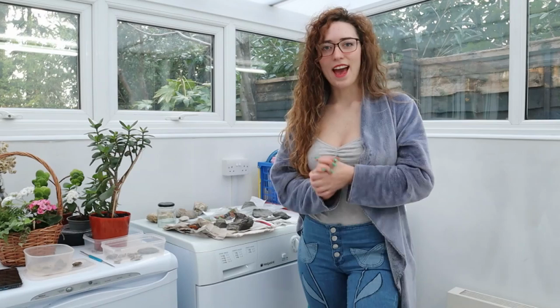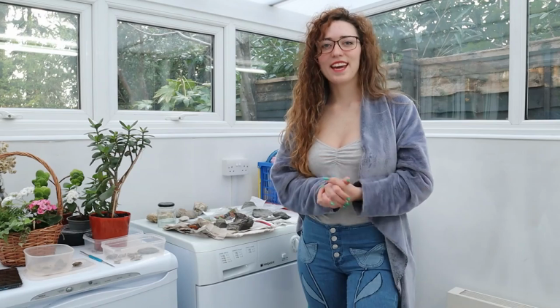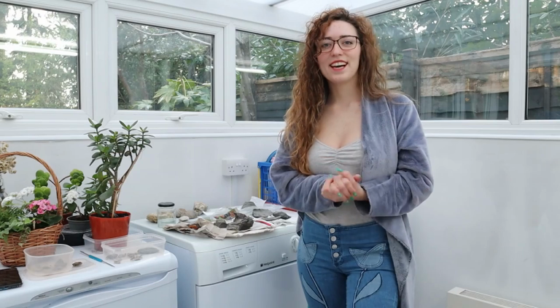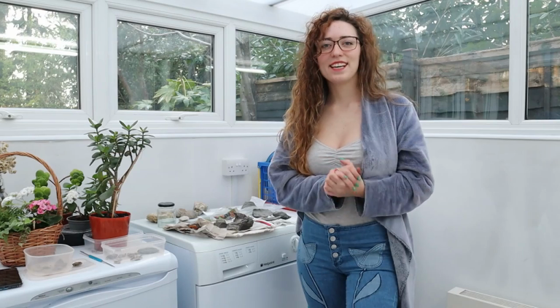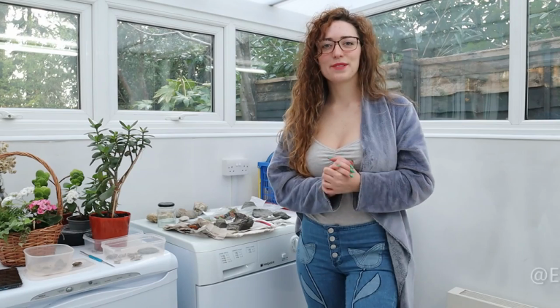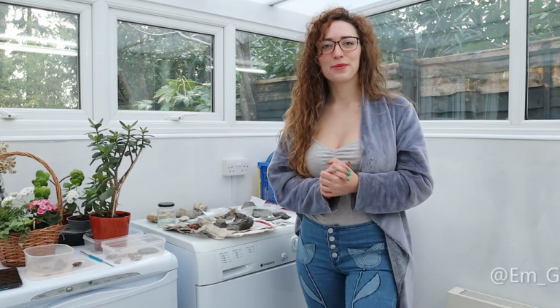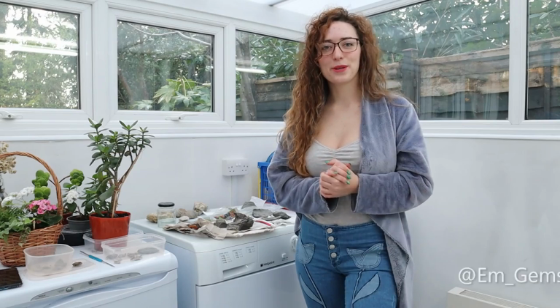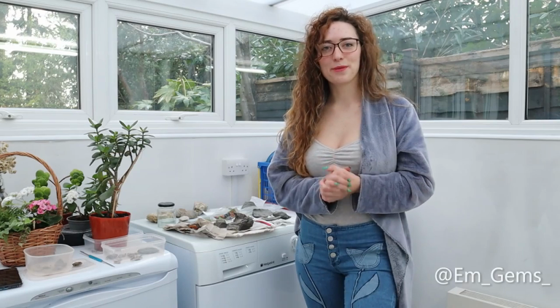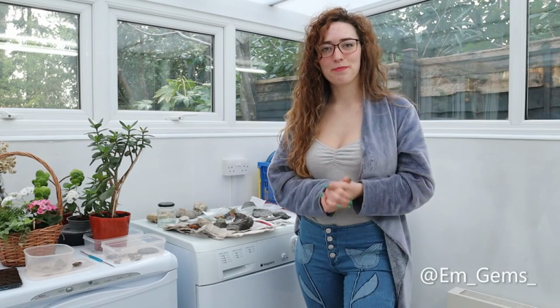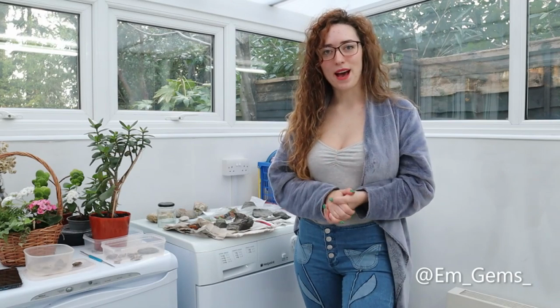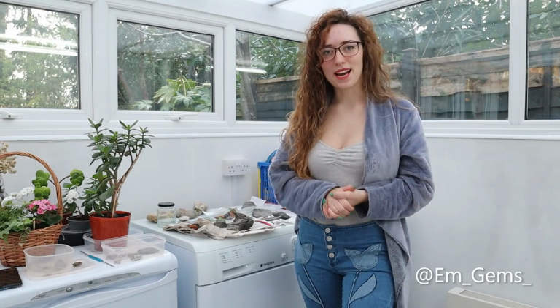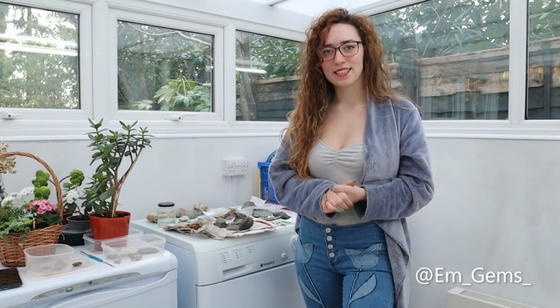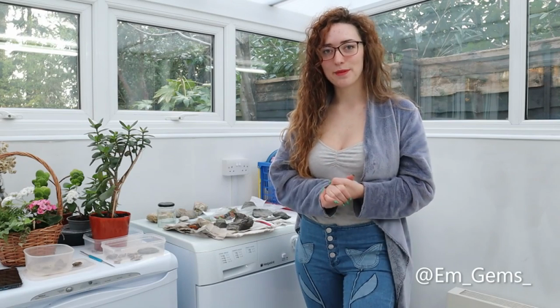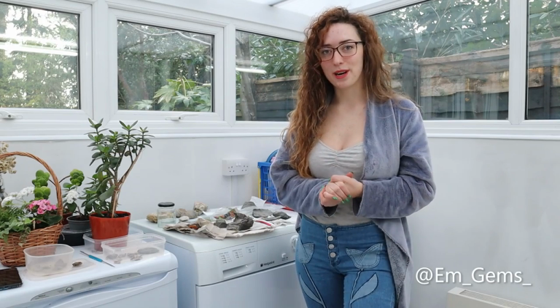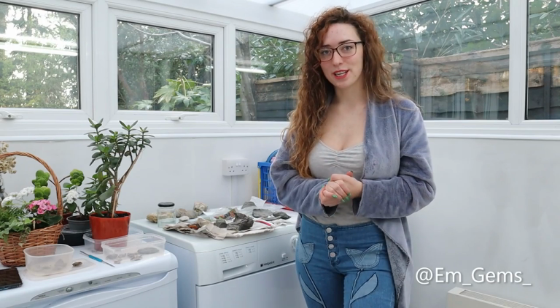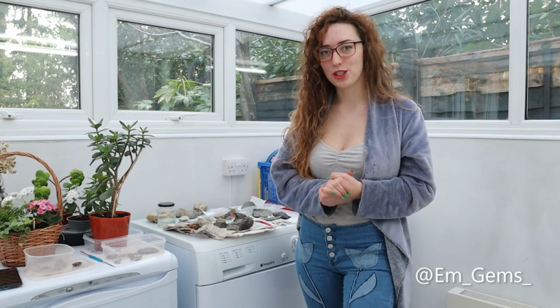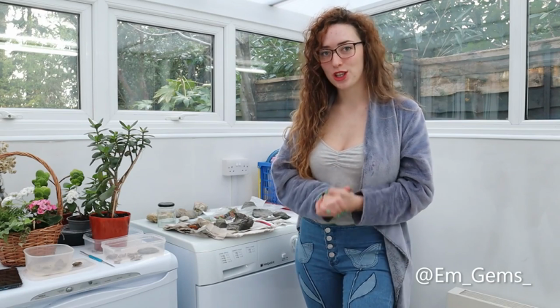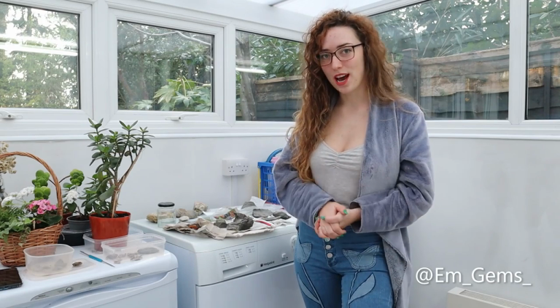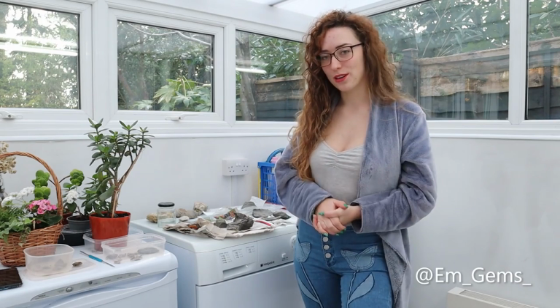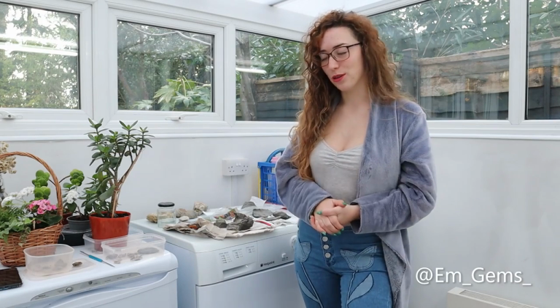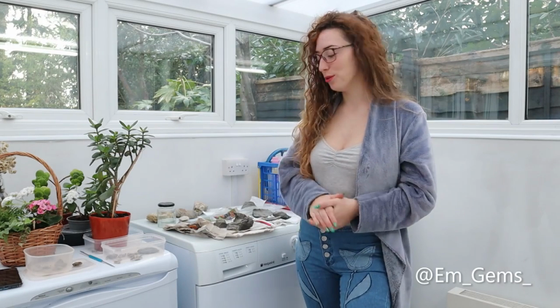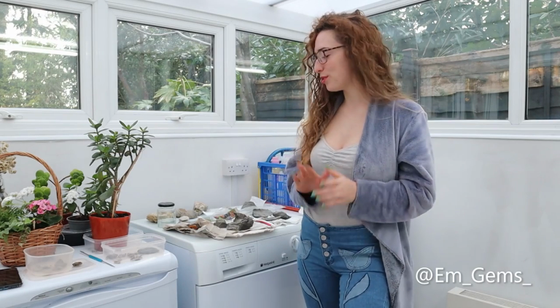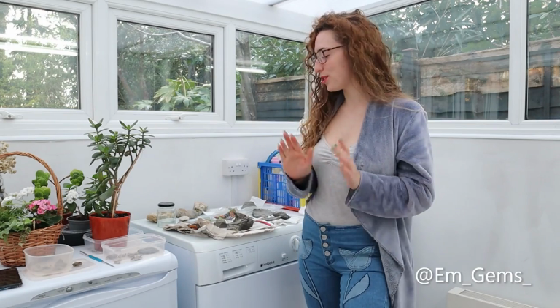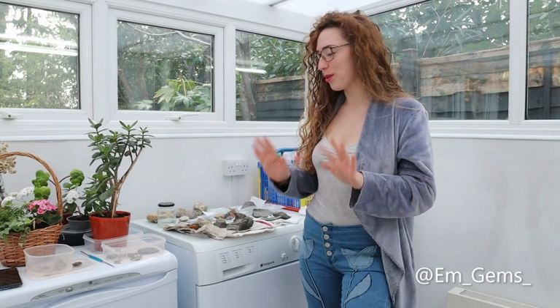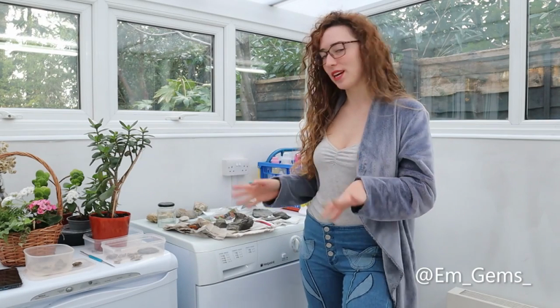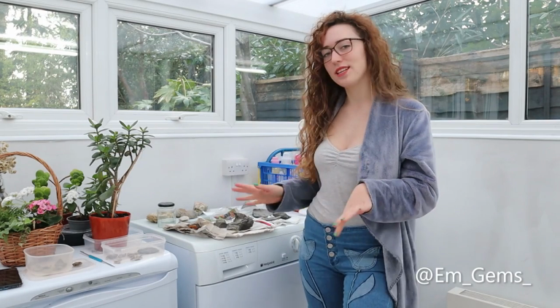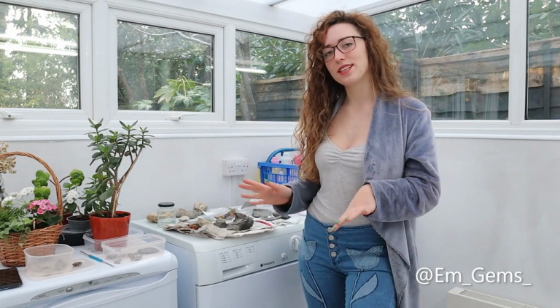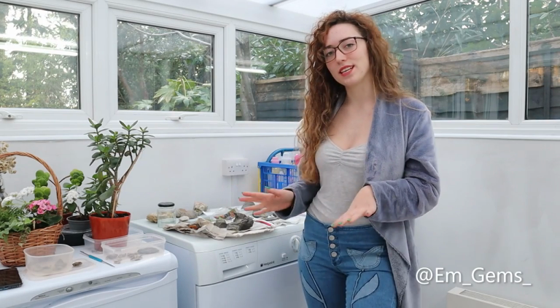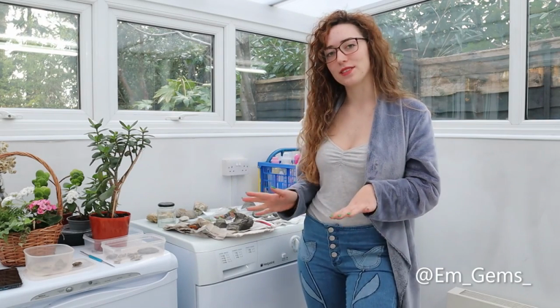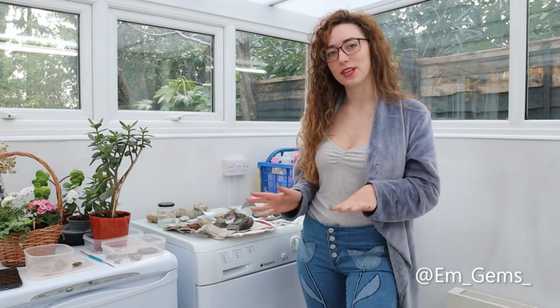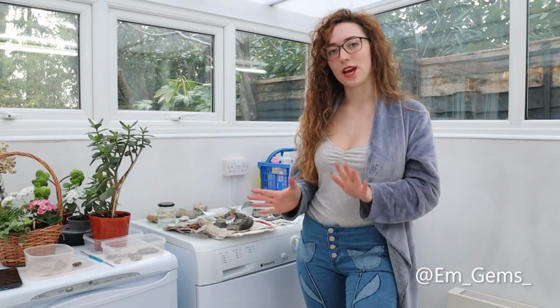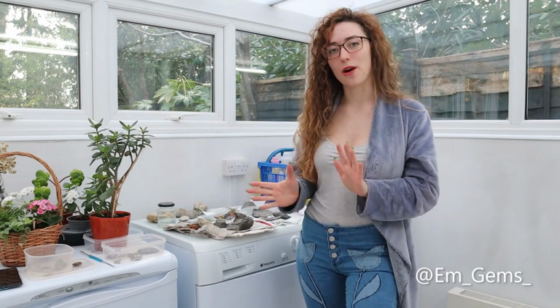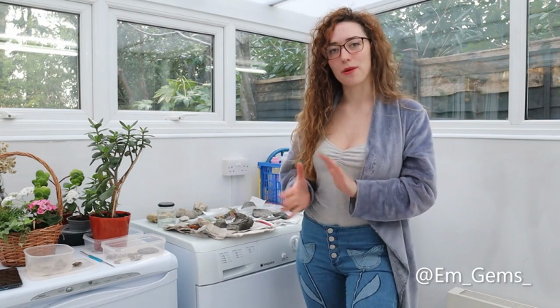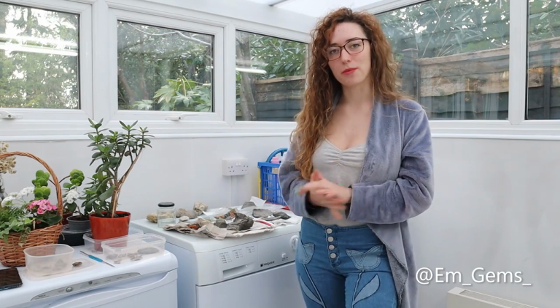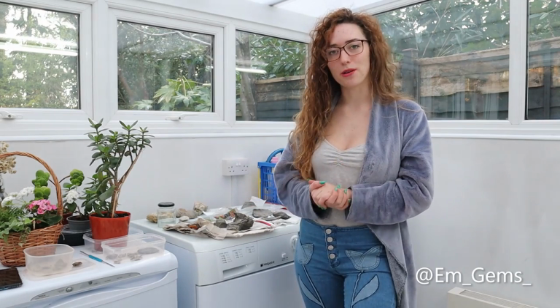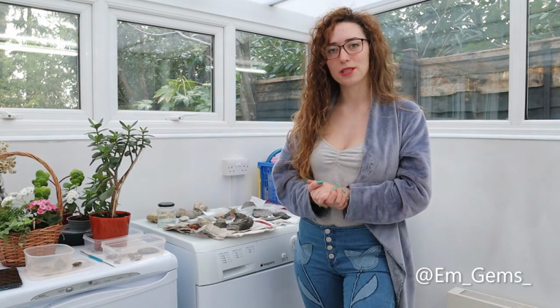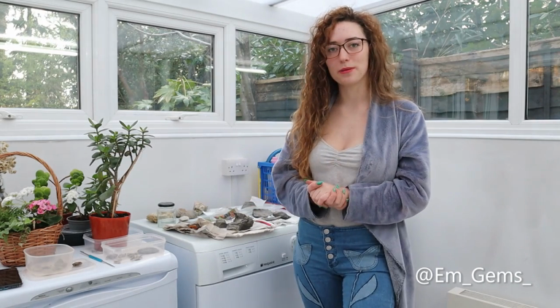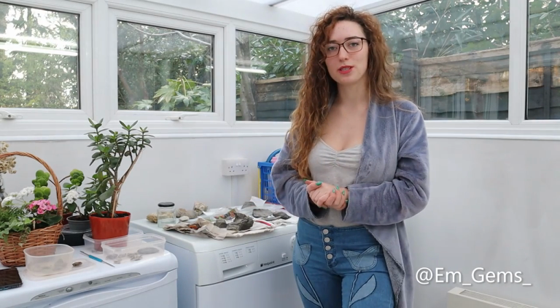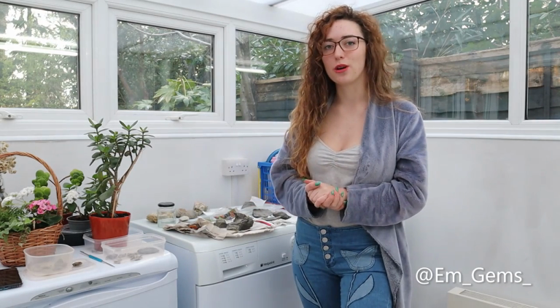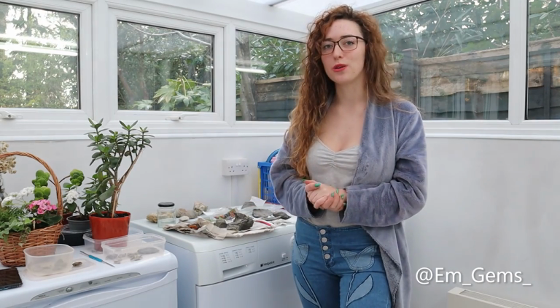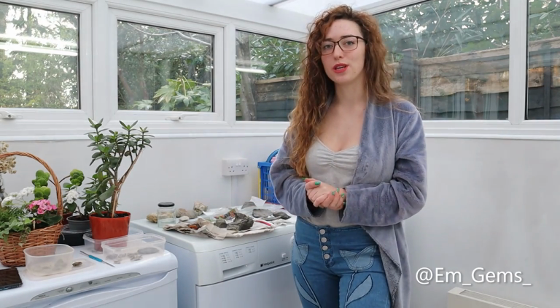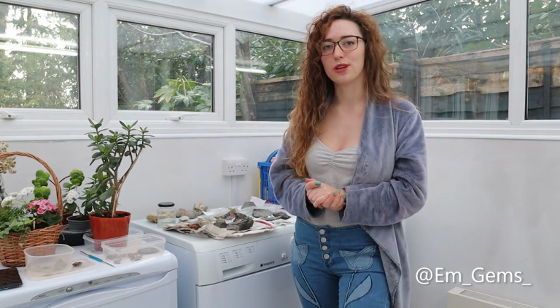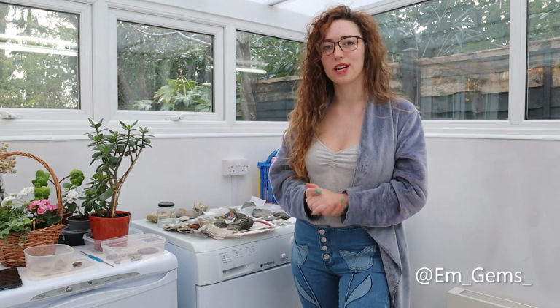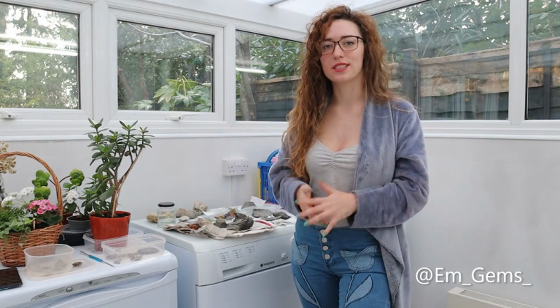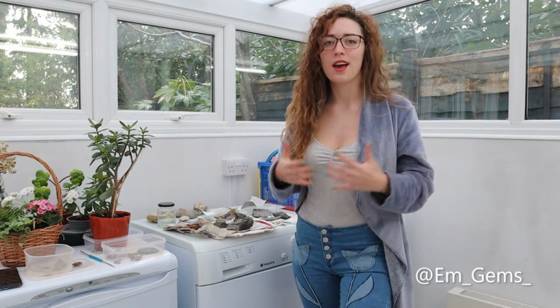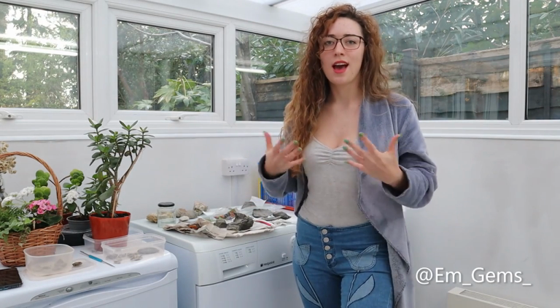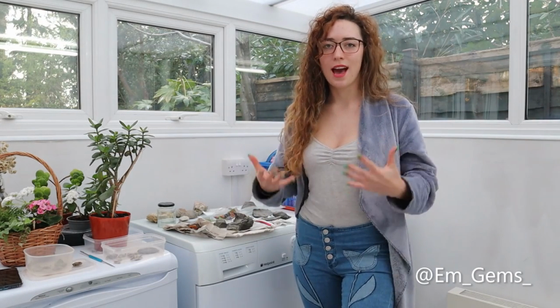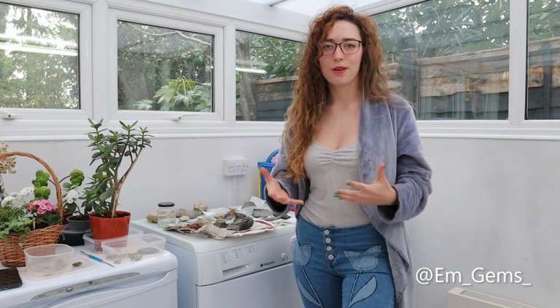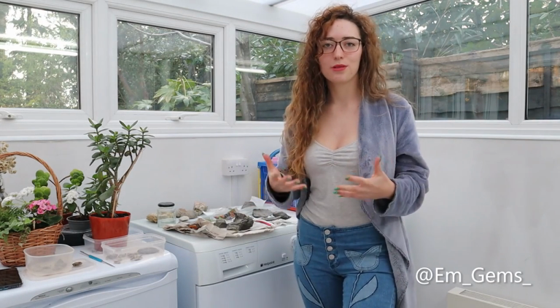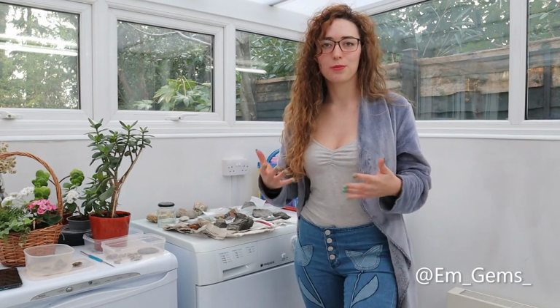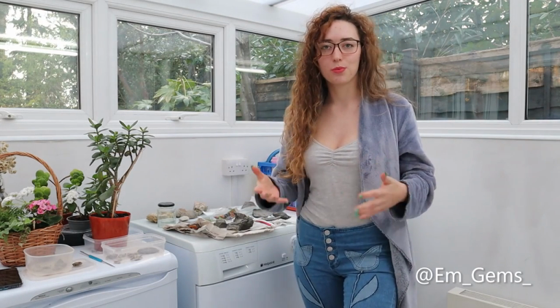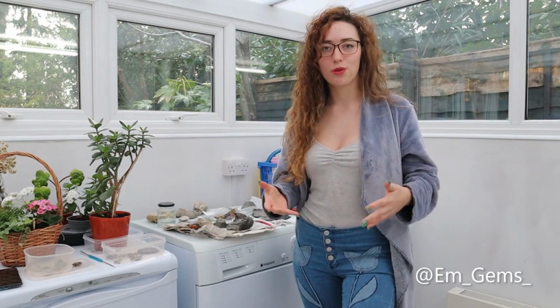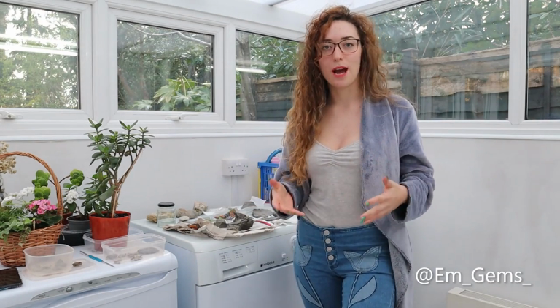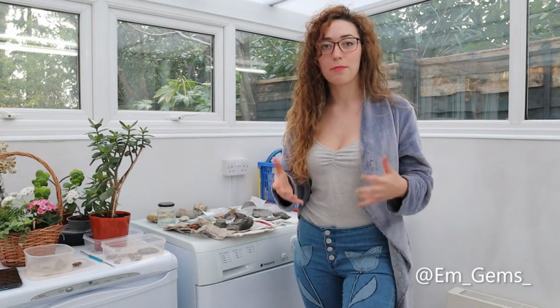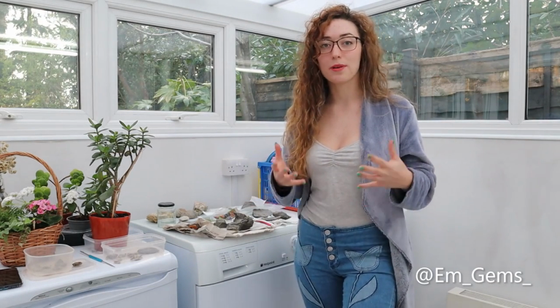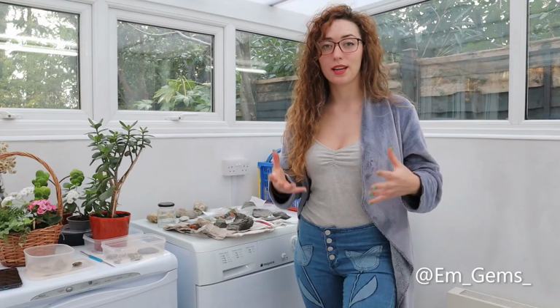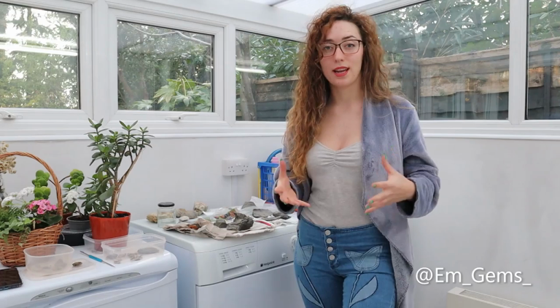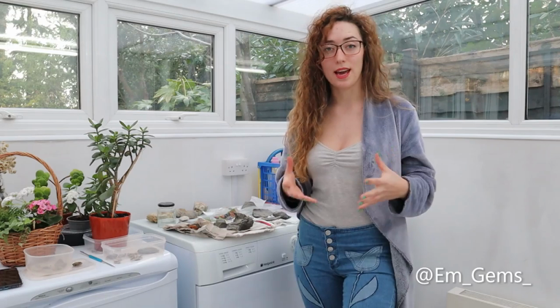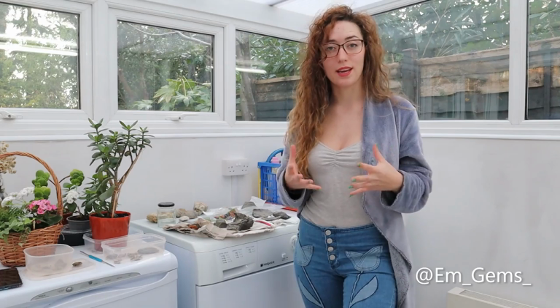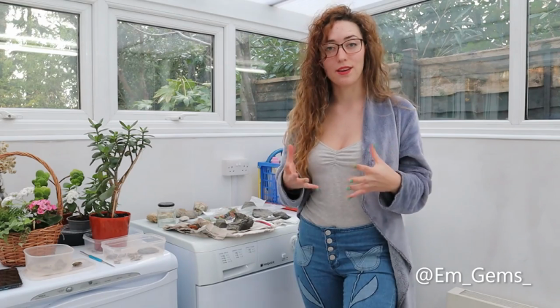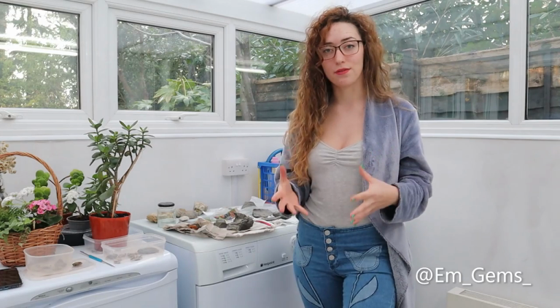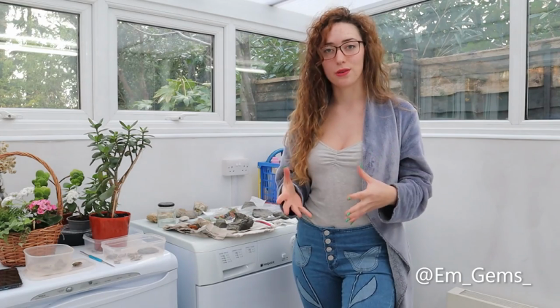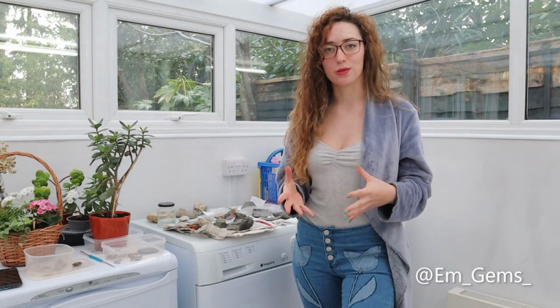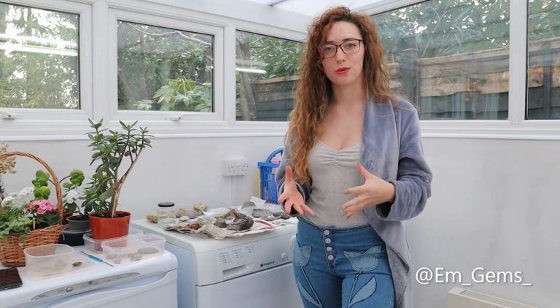Hey guys and welcome back to my channel. In today's video I'm going to be showing you guys how to prep clay fossils.